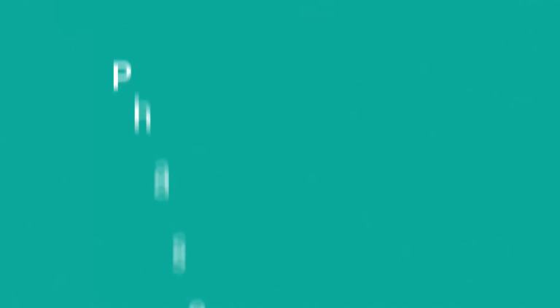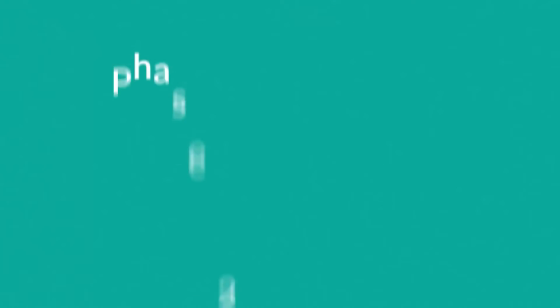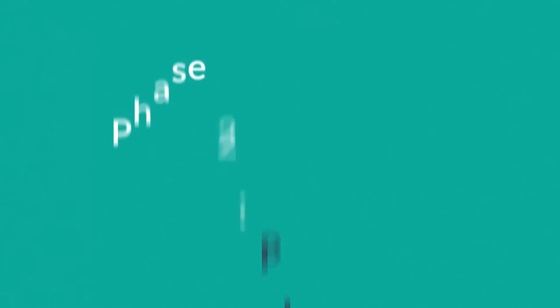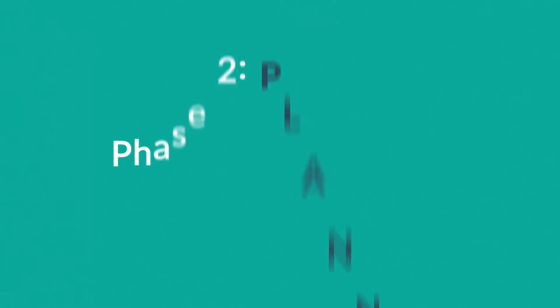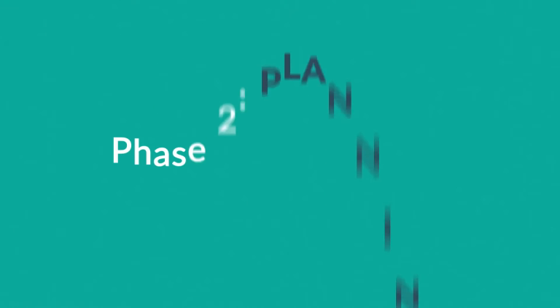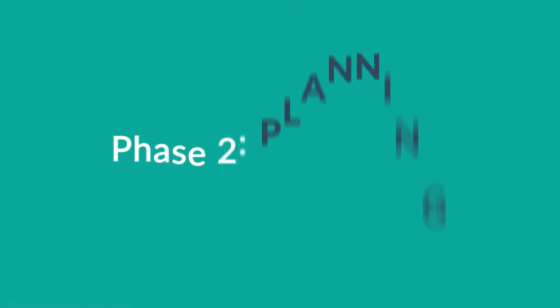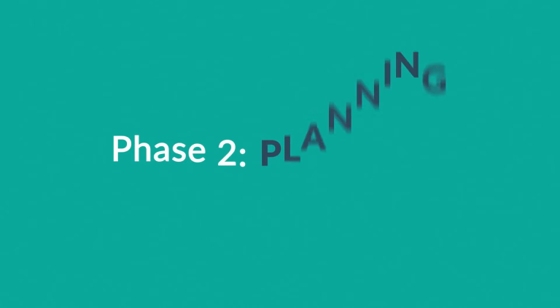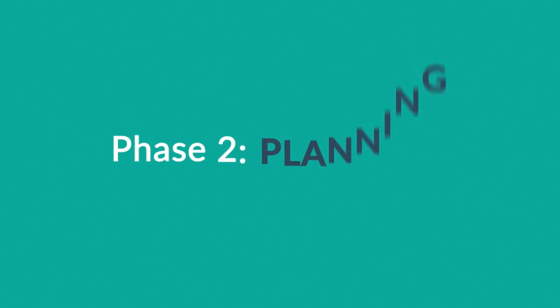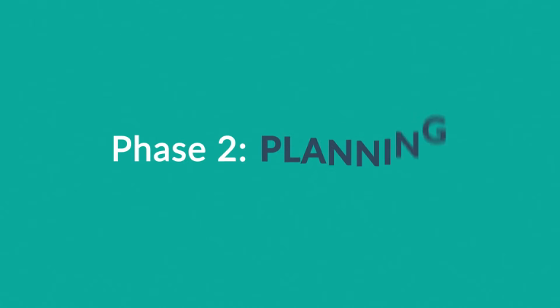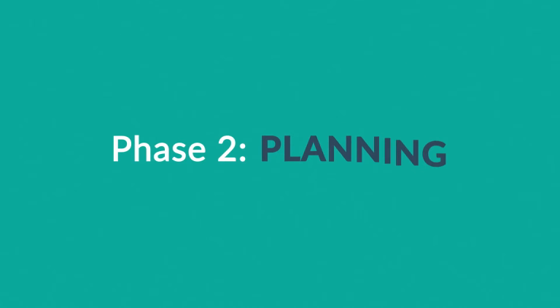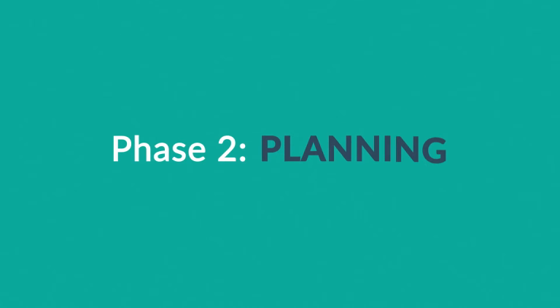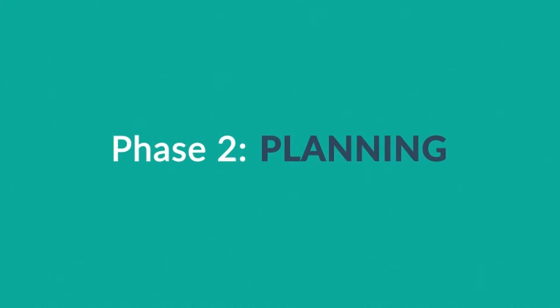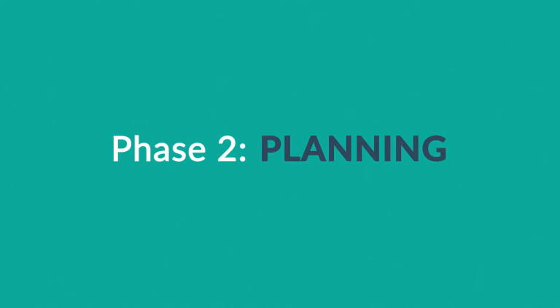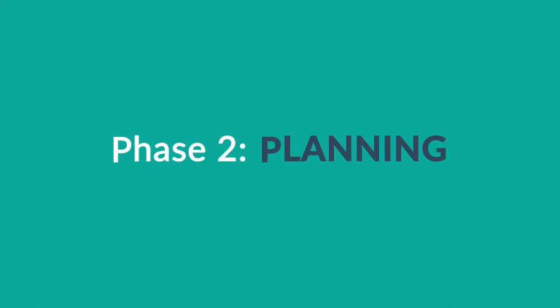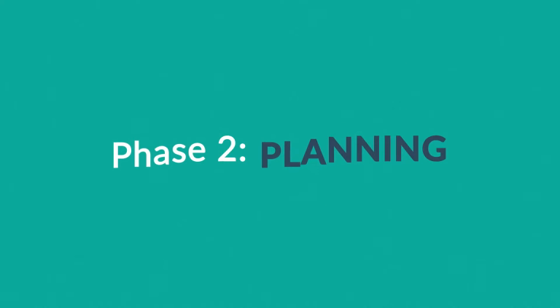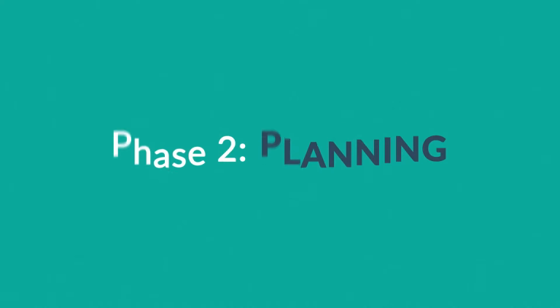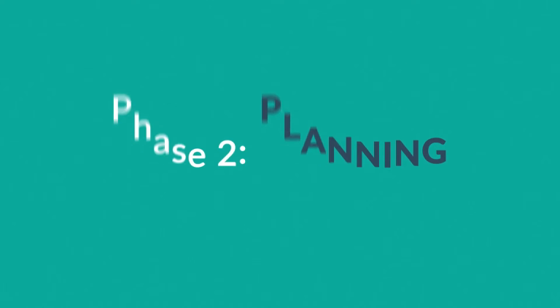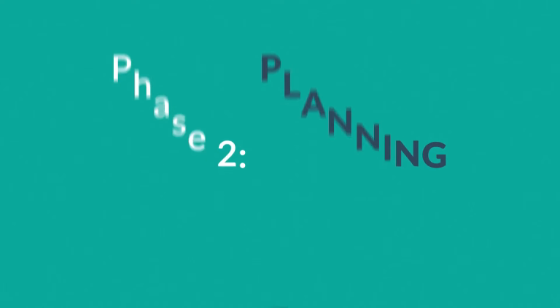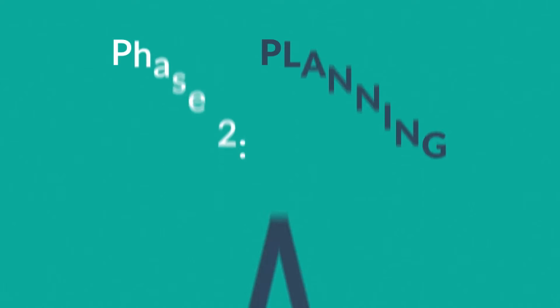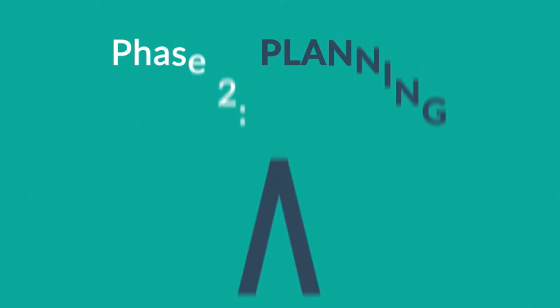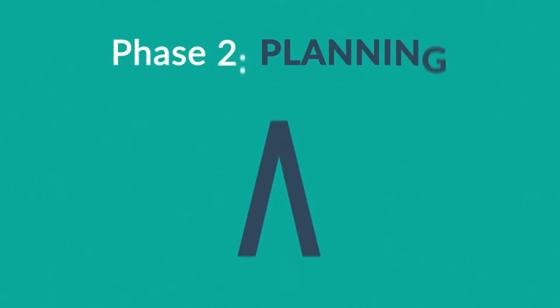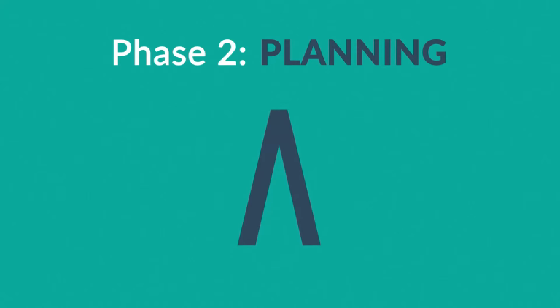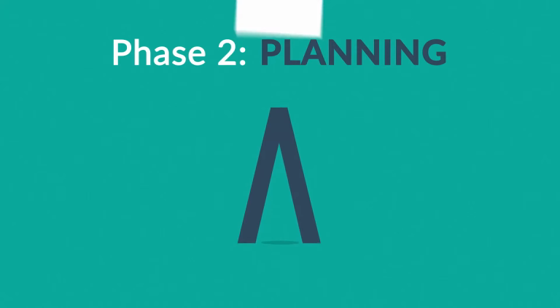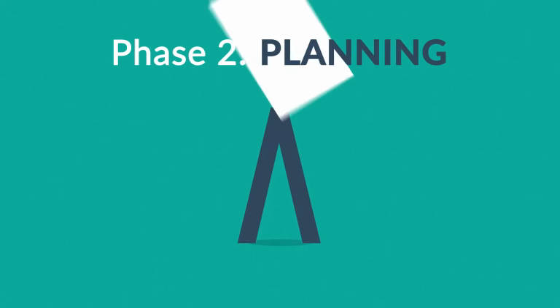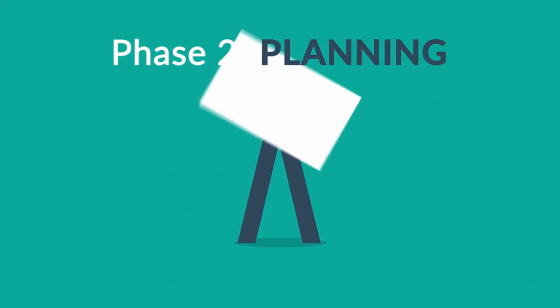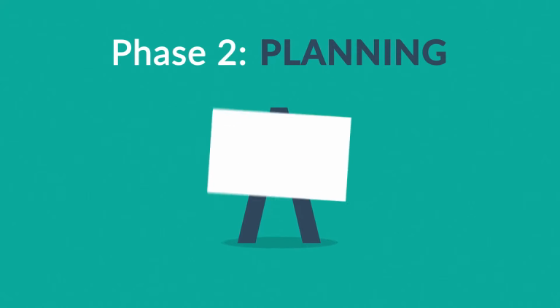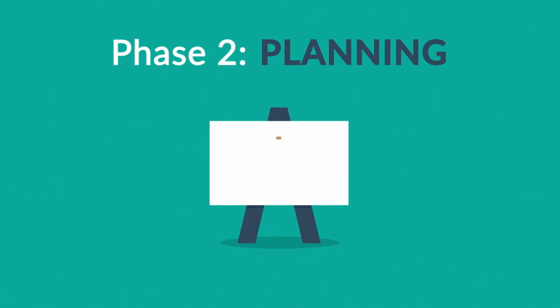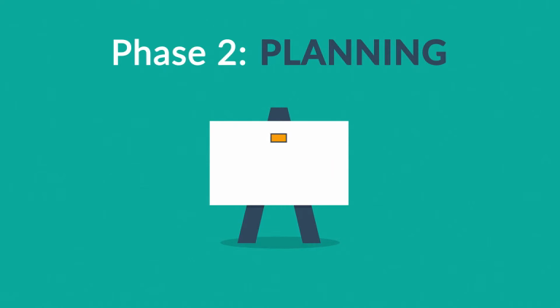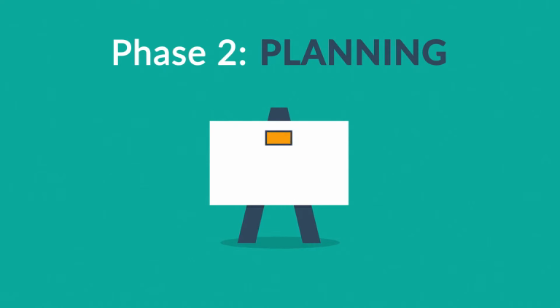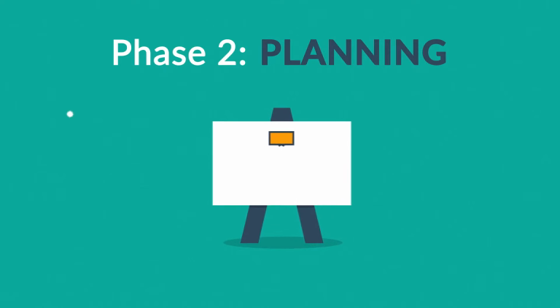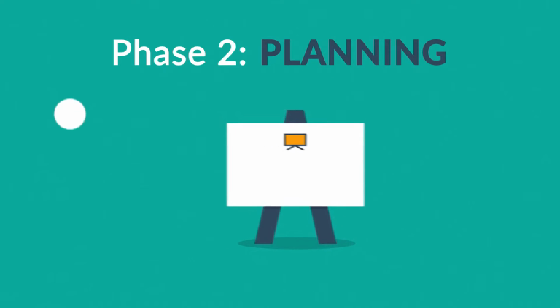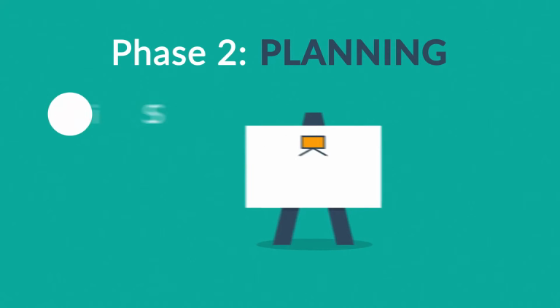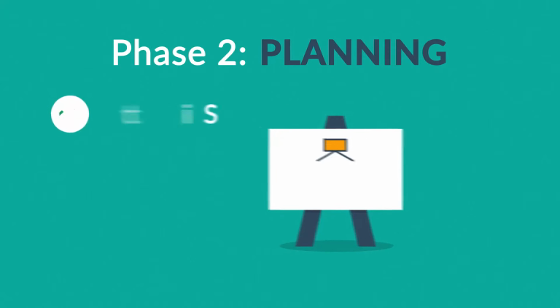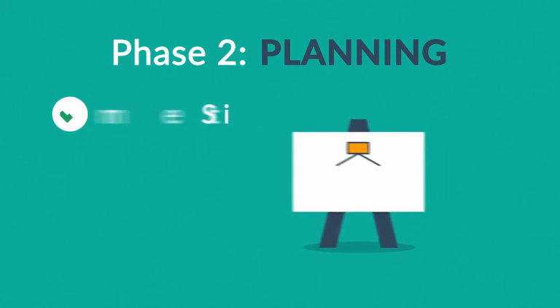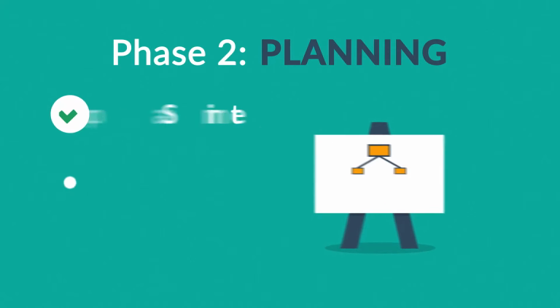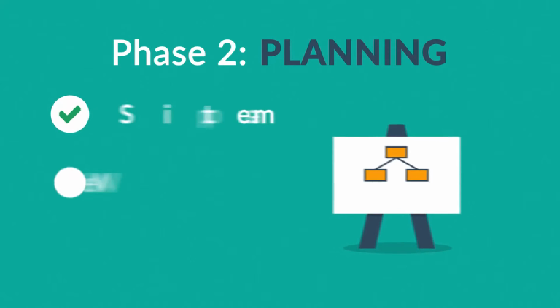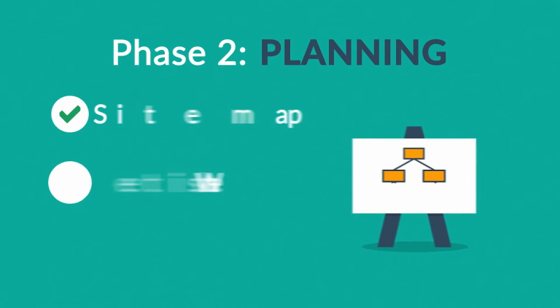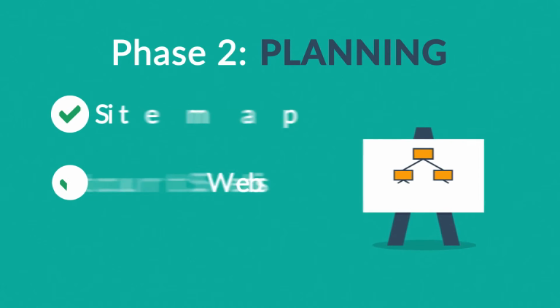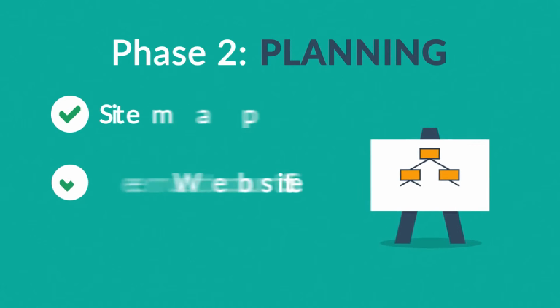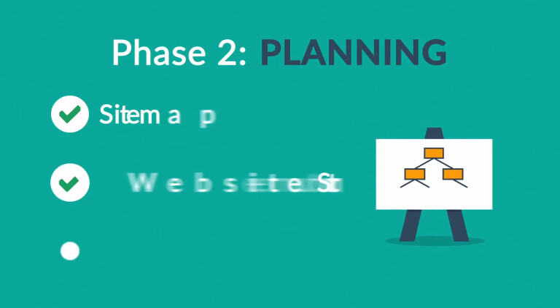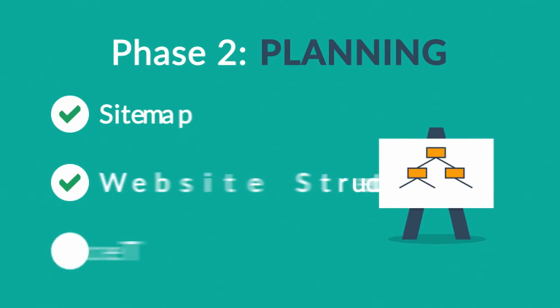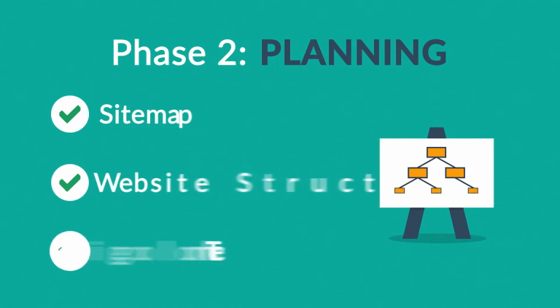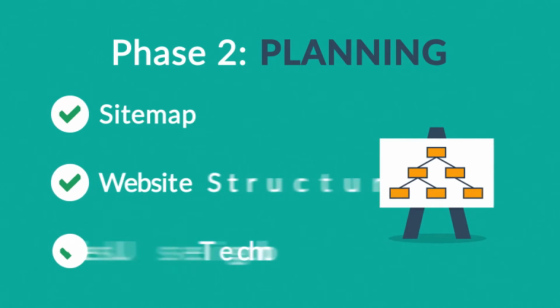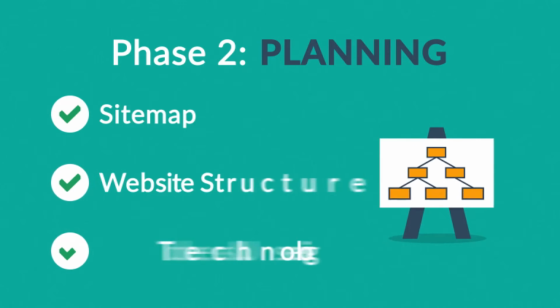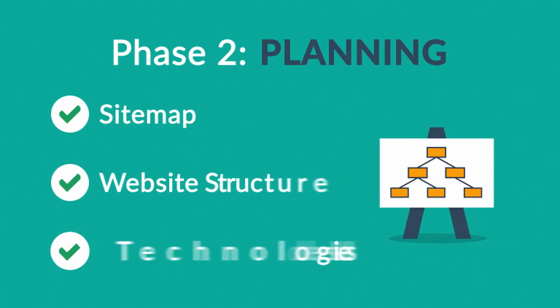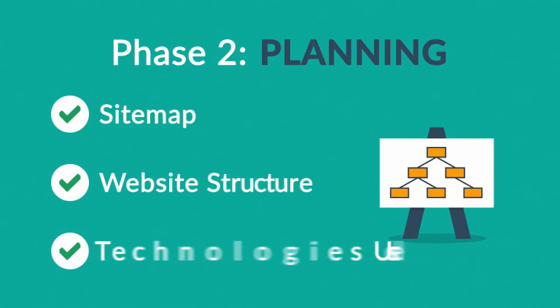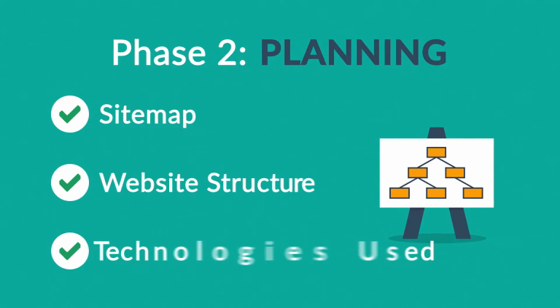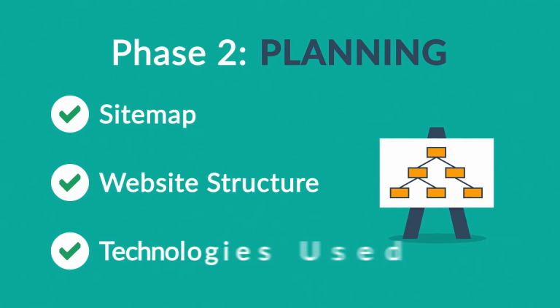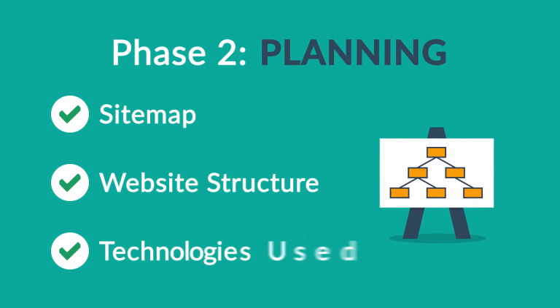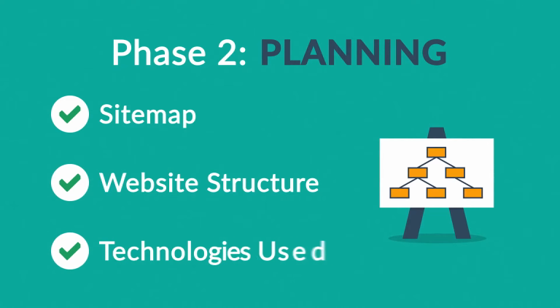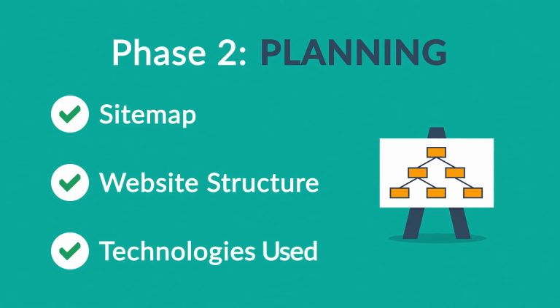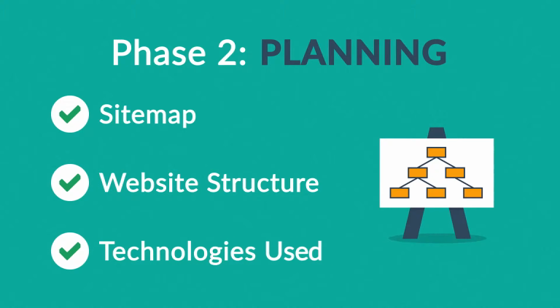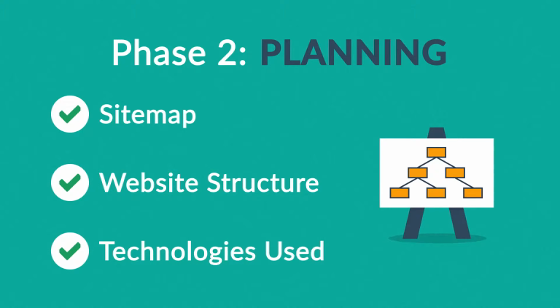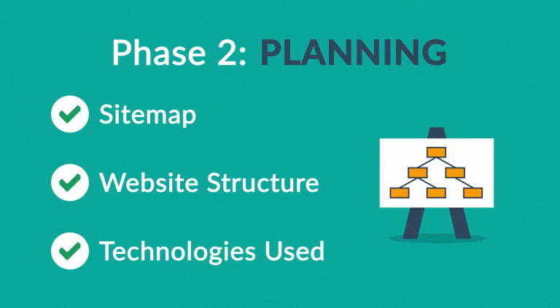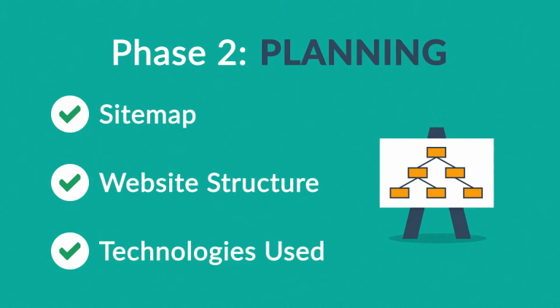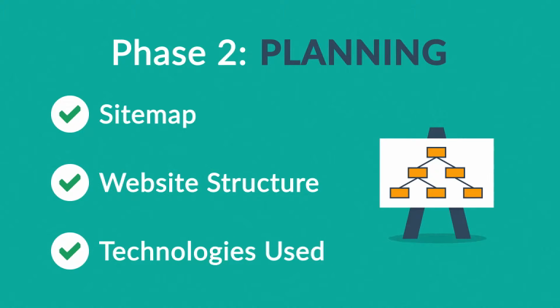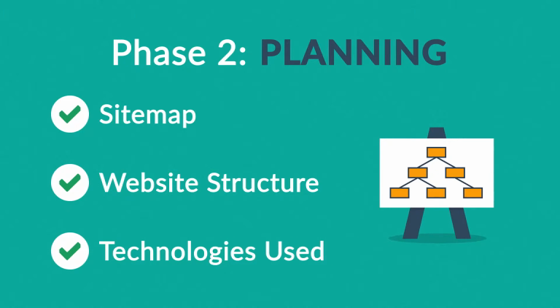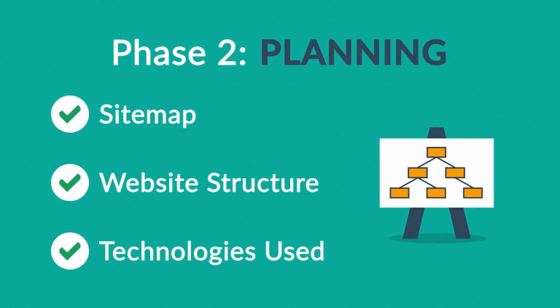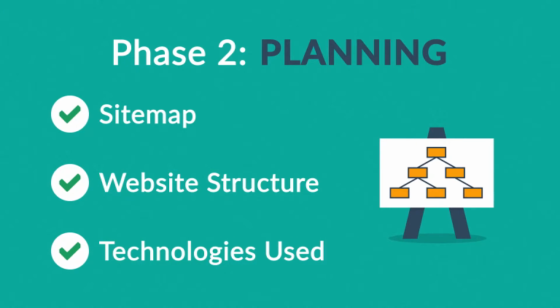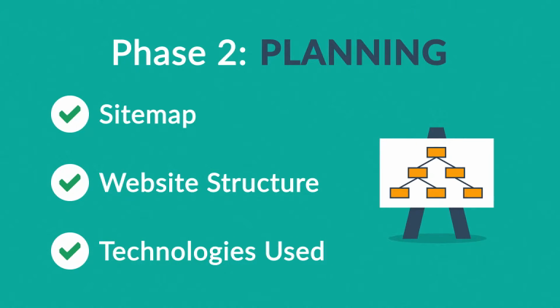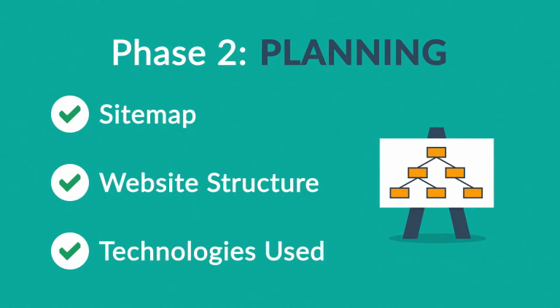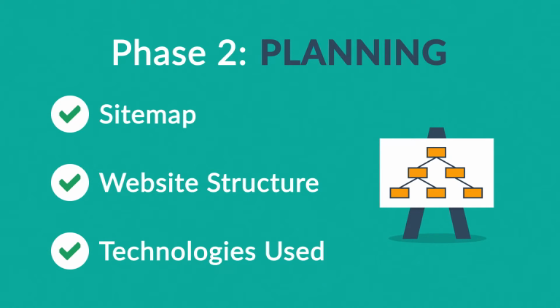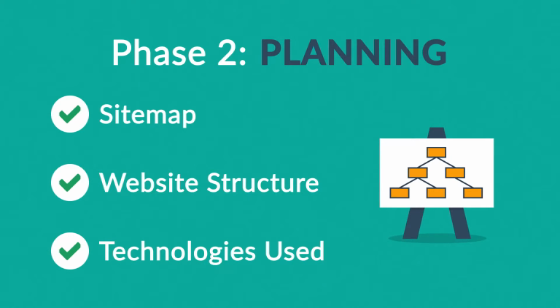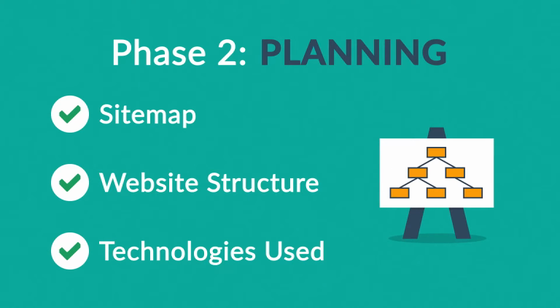Phase 2: Planning. A plan includes a definition of the sitemap, structure and technologies that we're about to use.